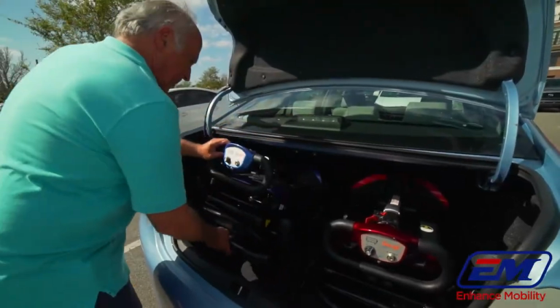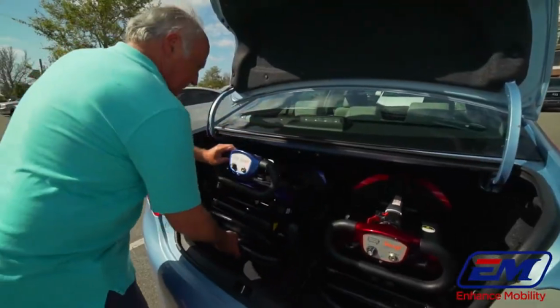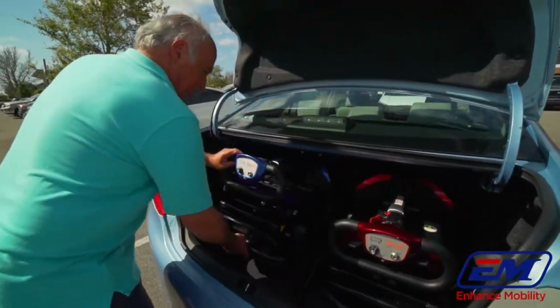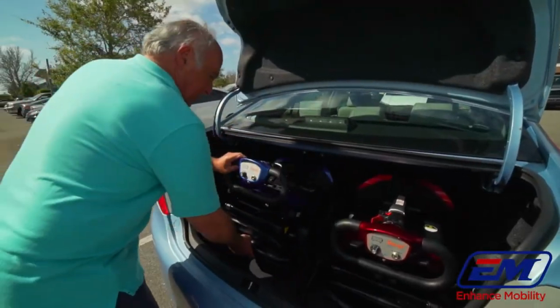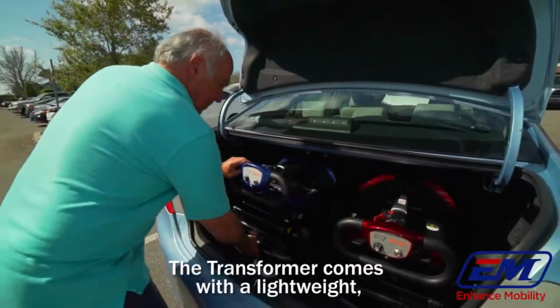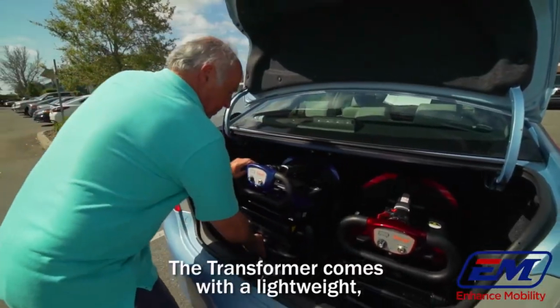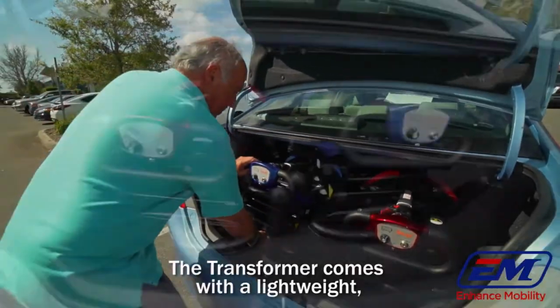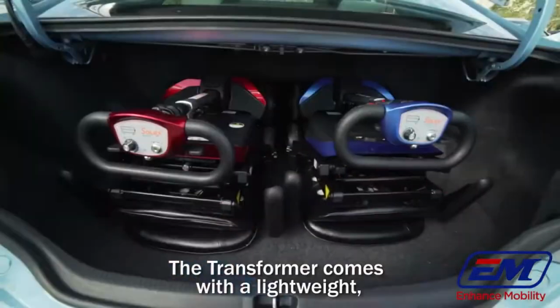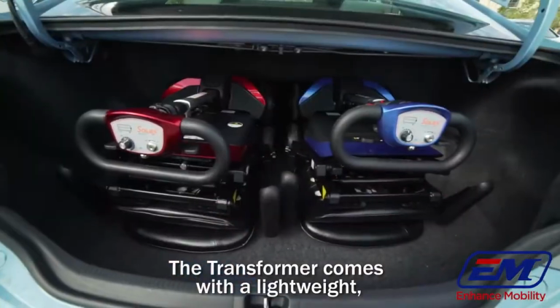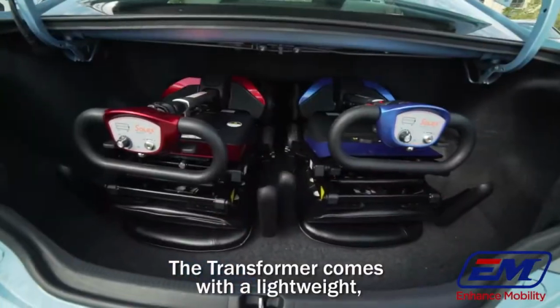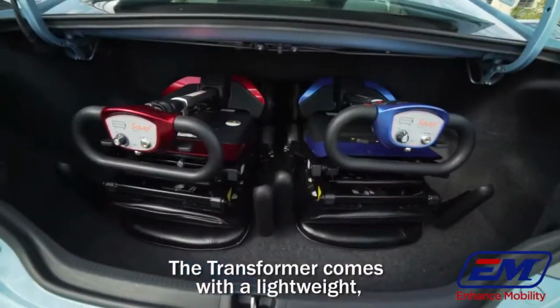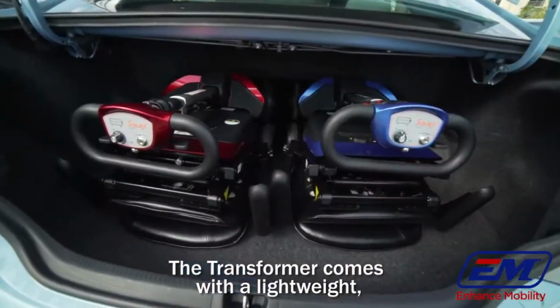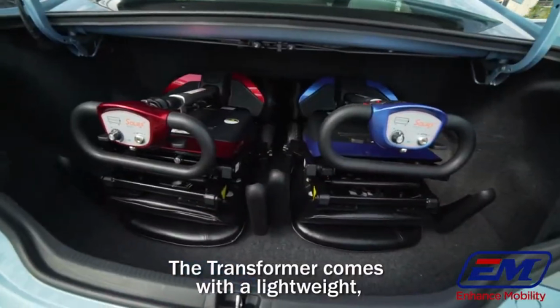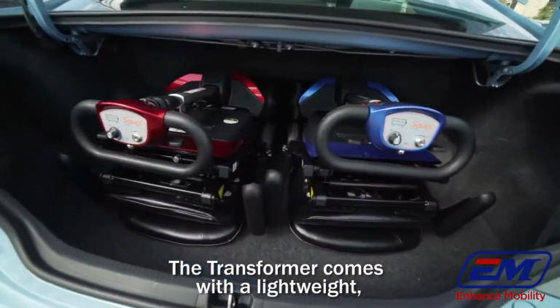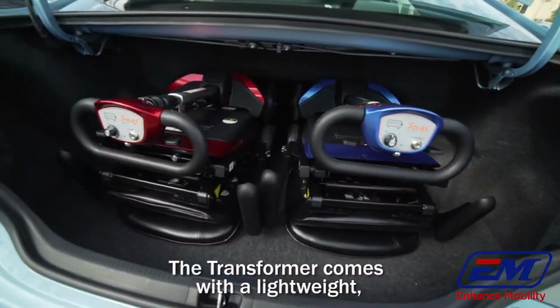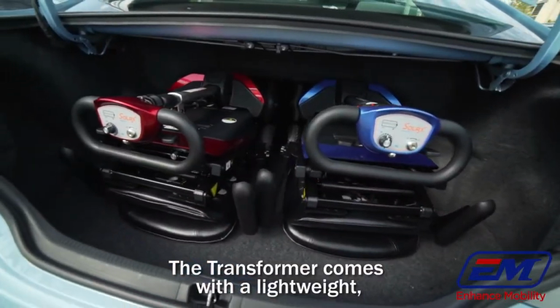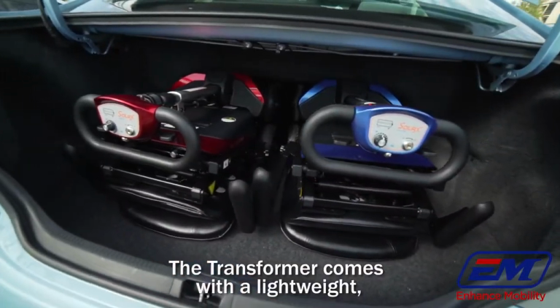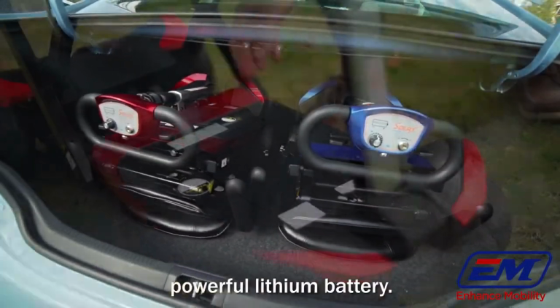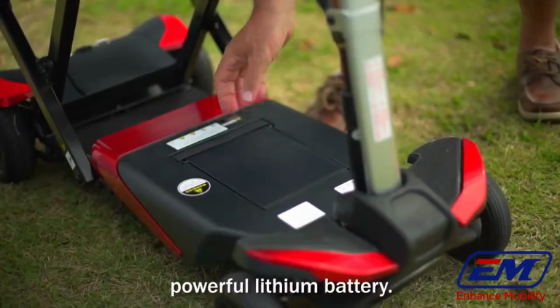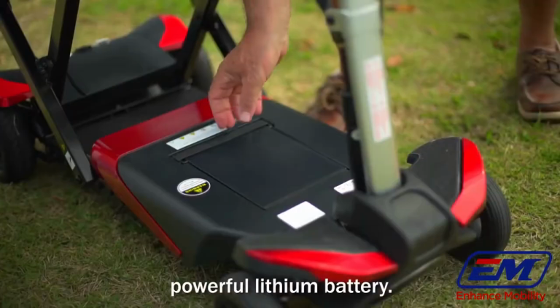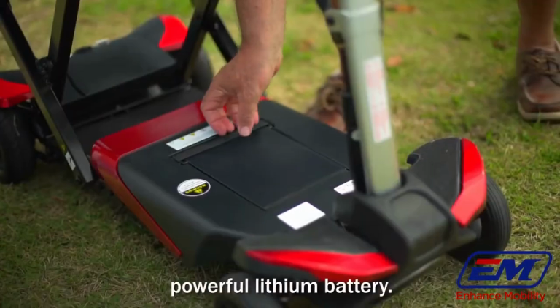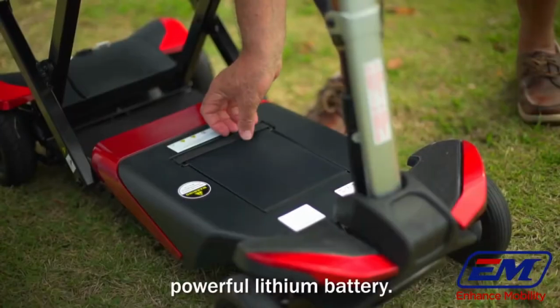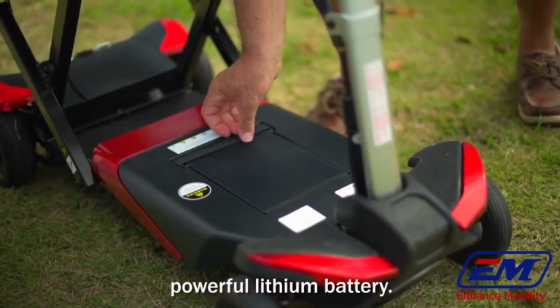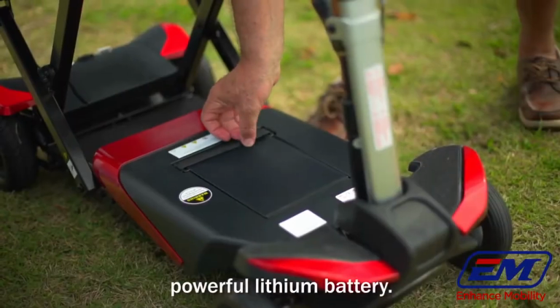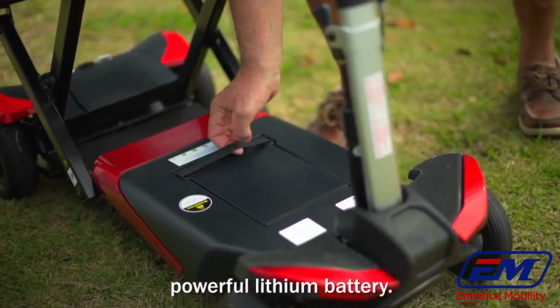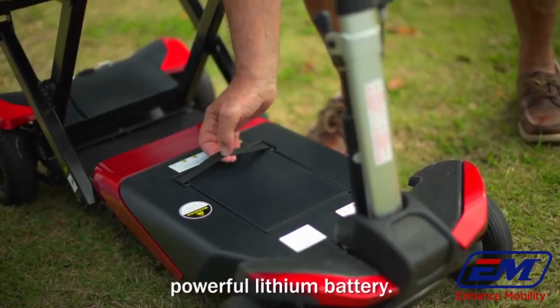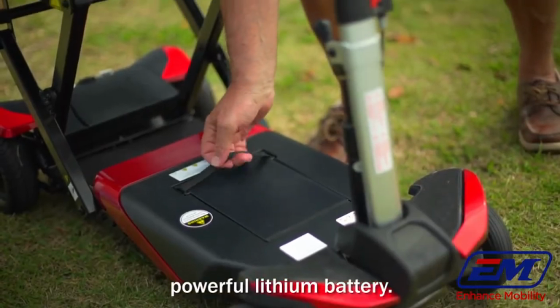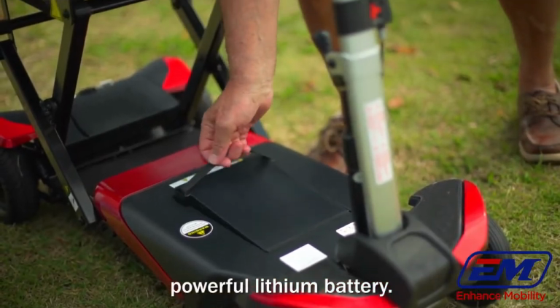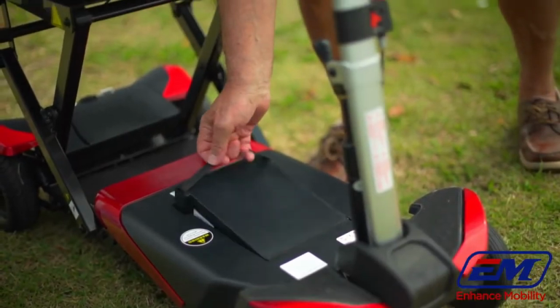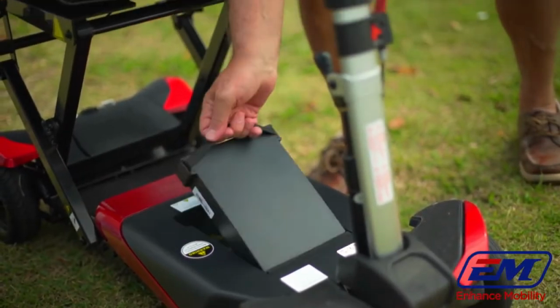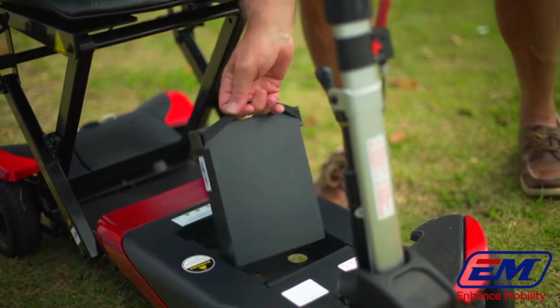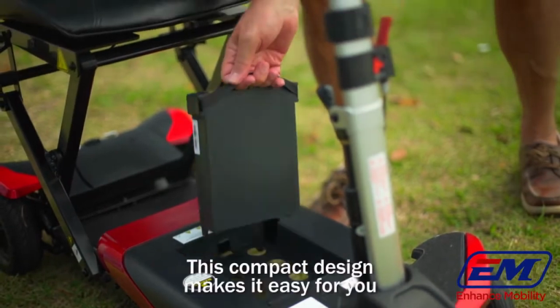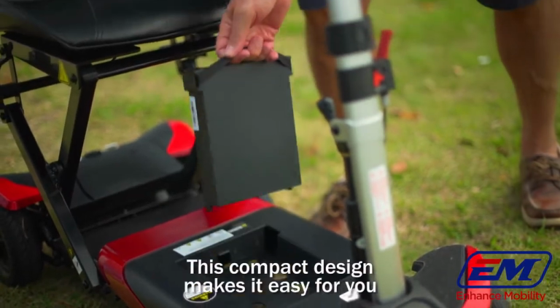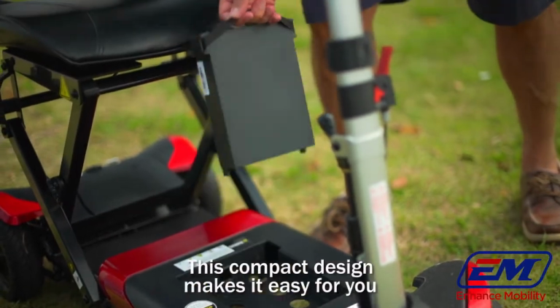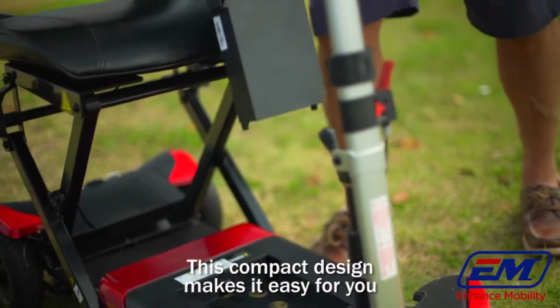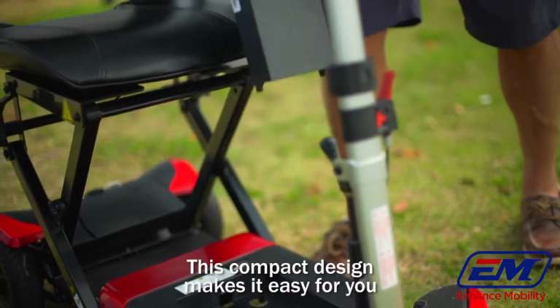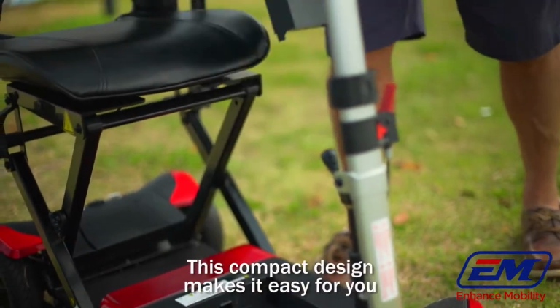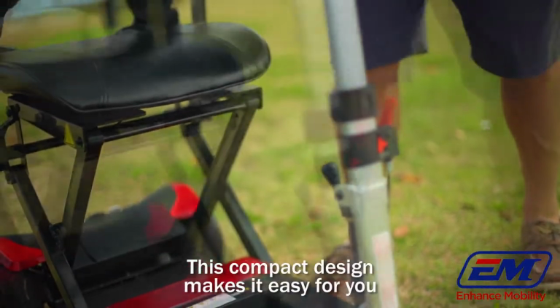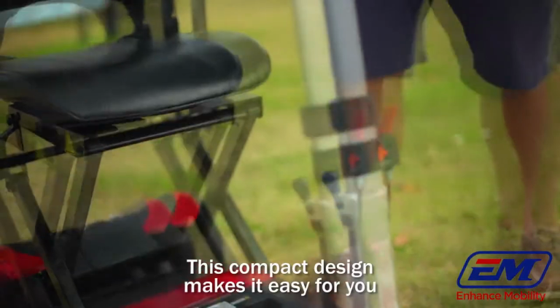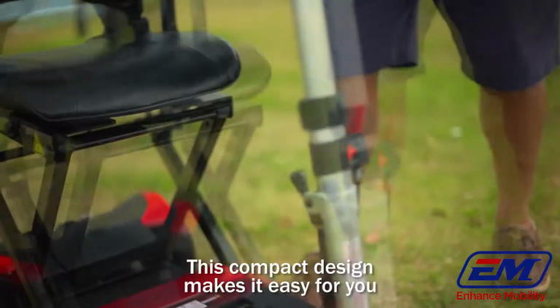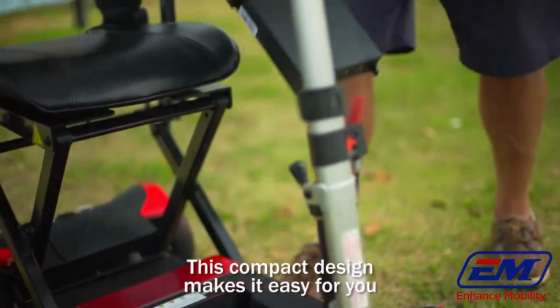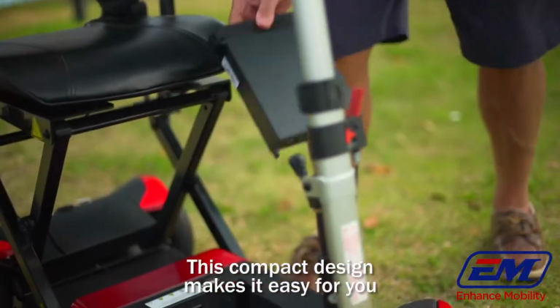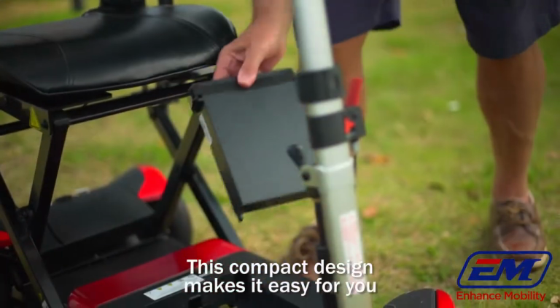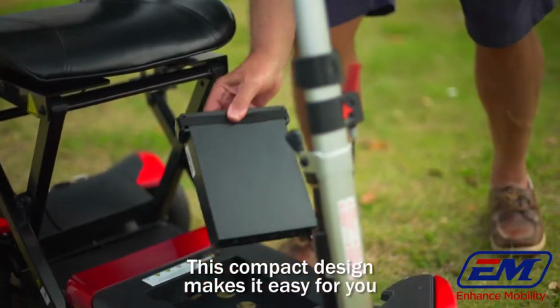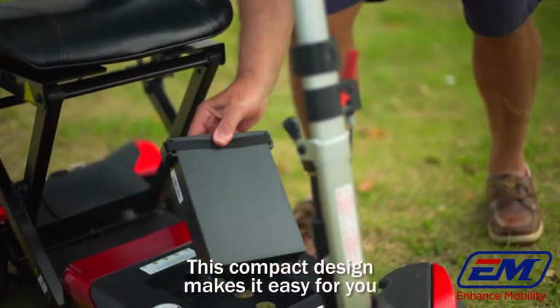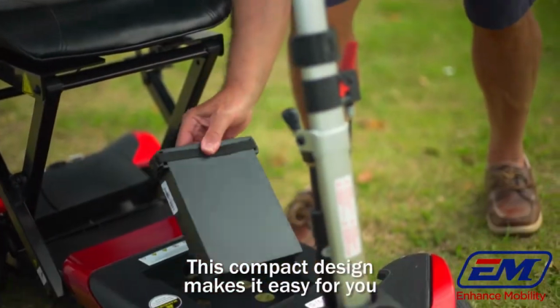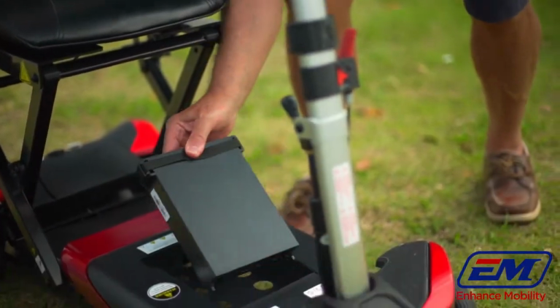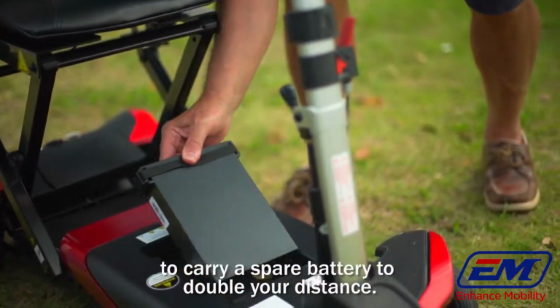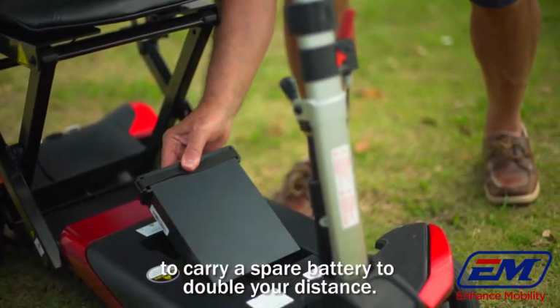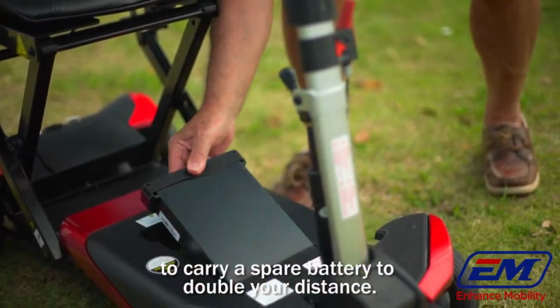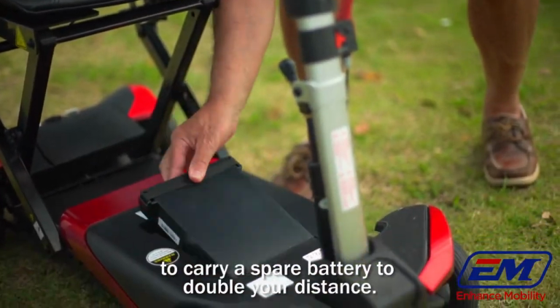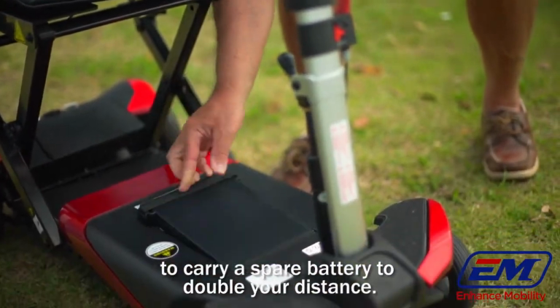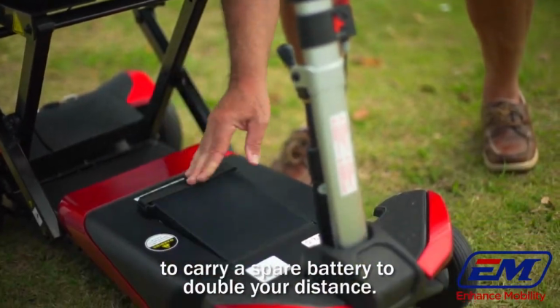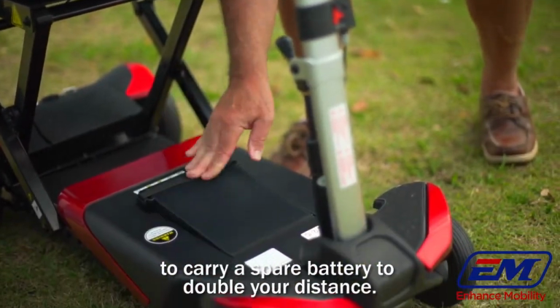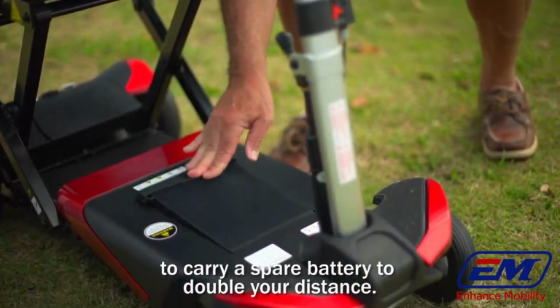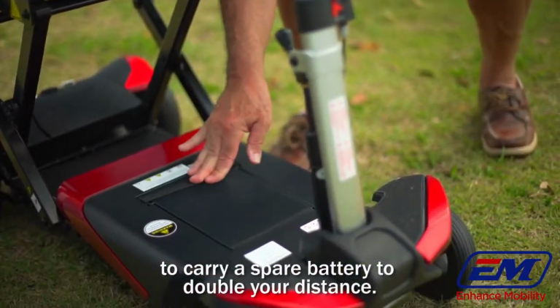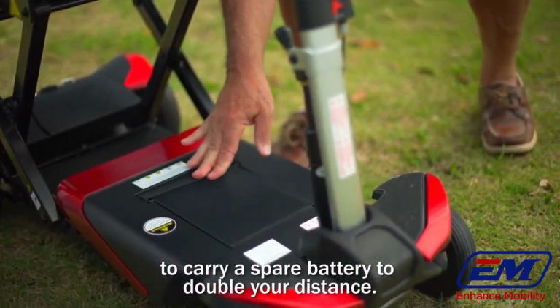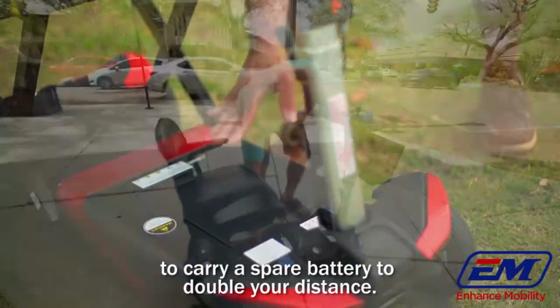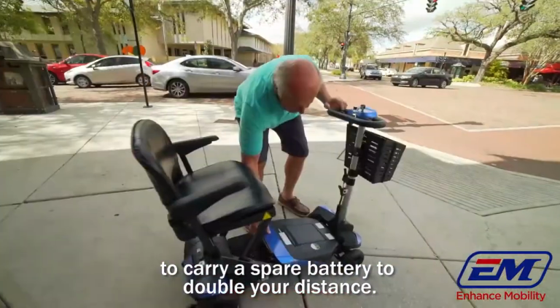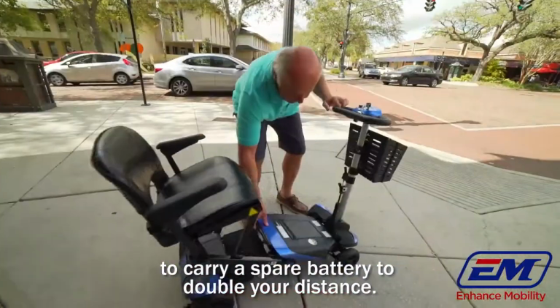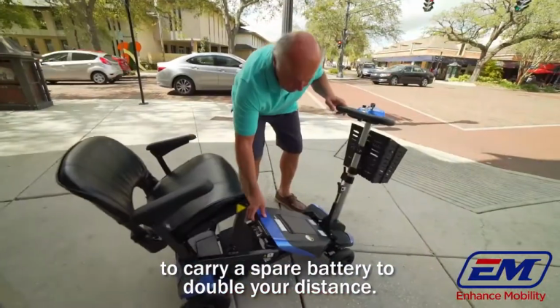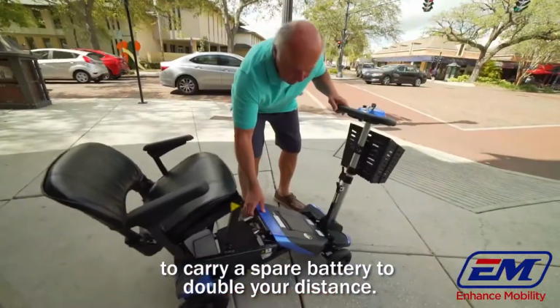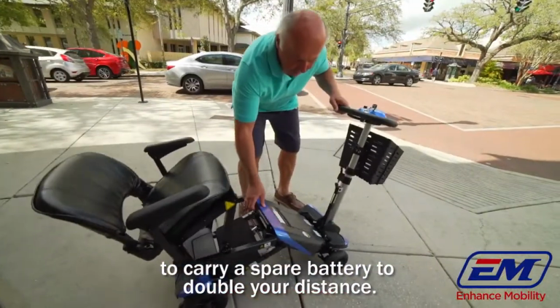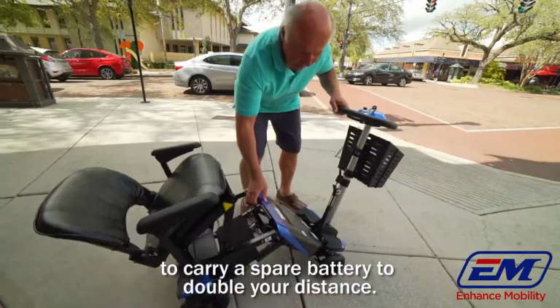The transformer comes with a lightweight, powerful lithium battery. This compact design makes it easy for you to carry a spare battery to double your distance.